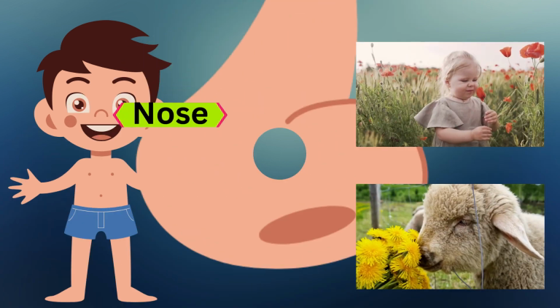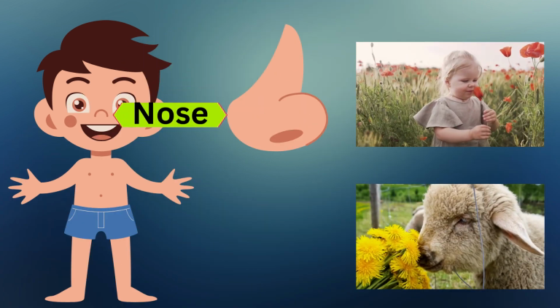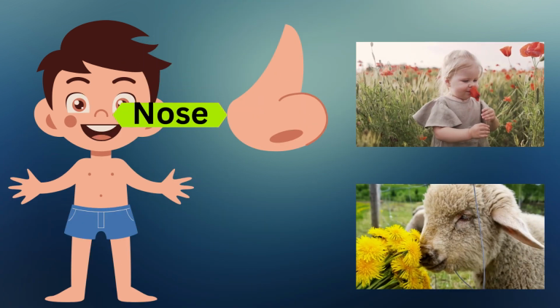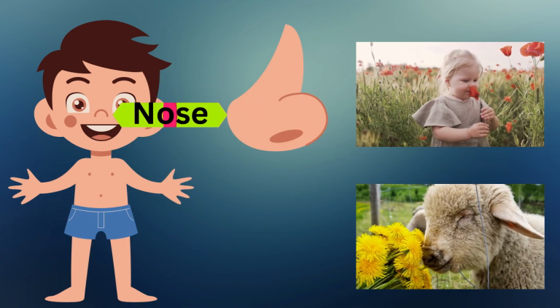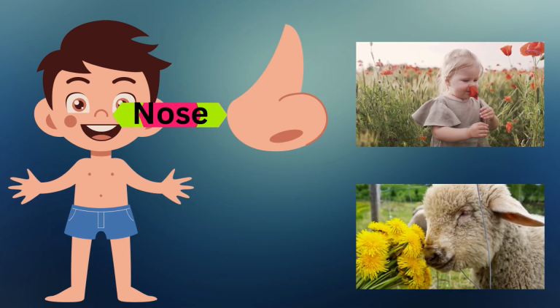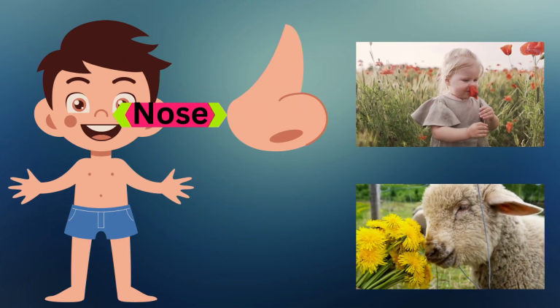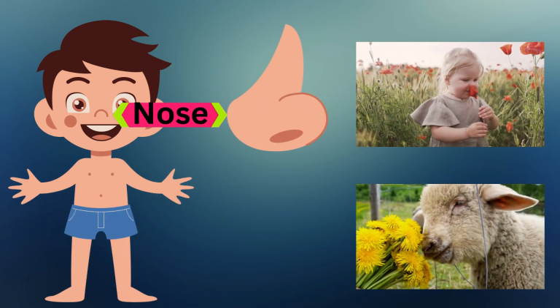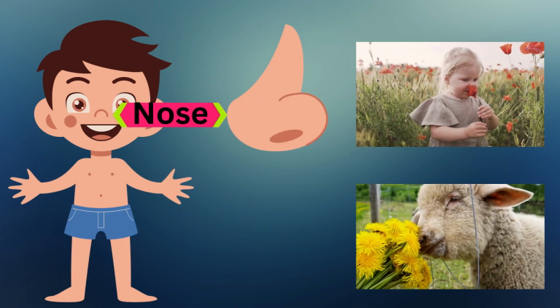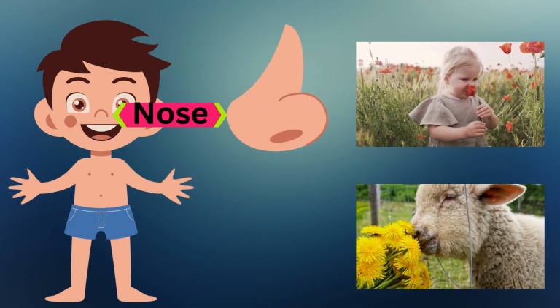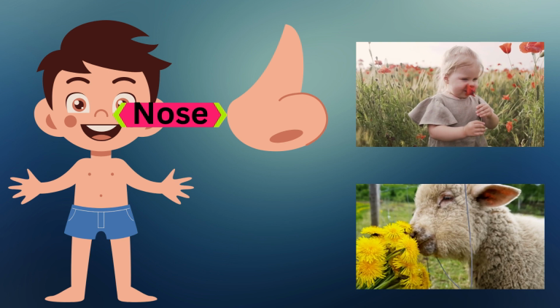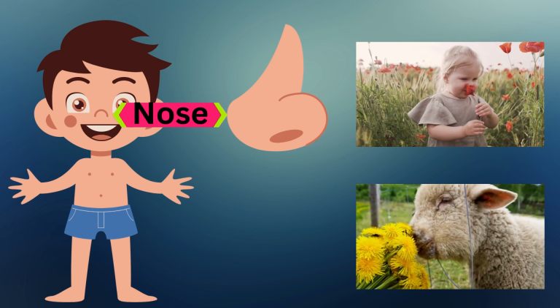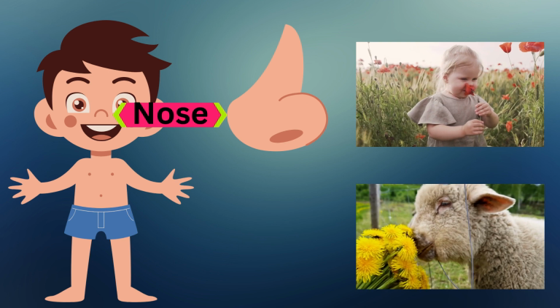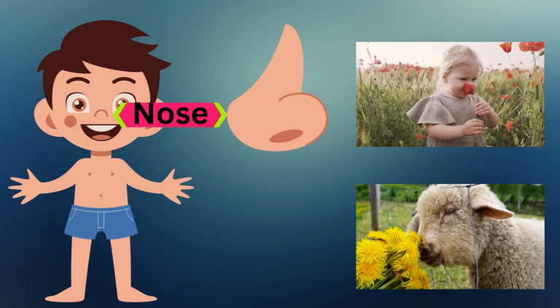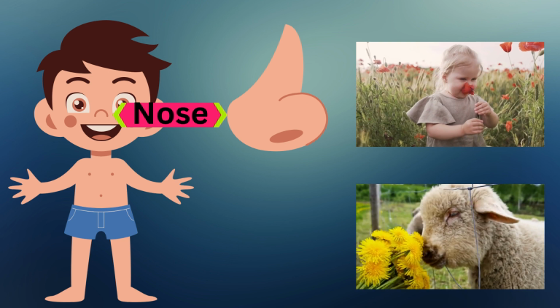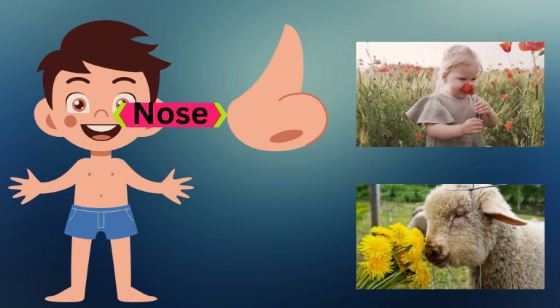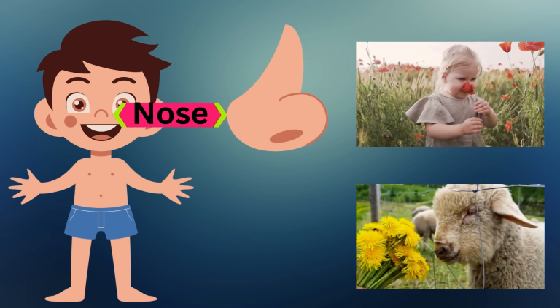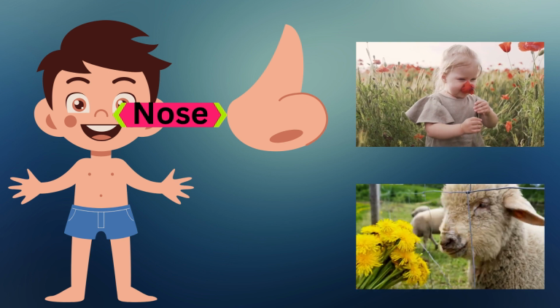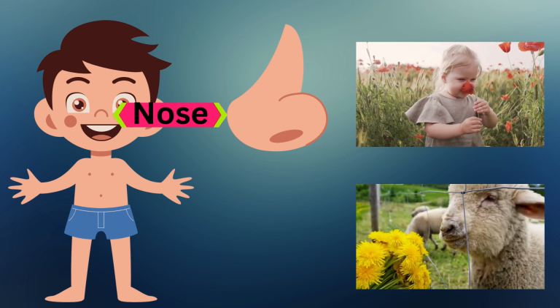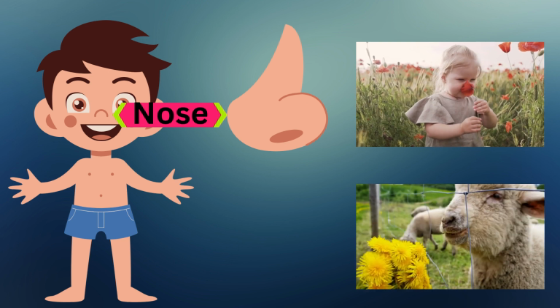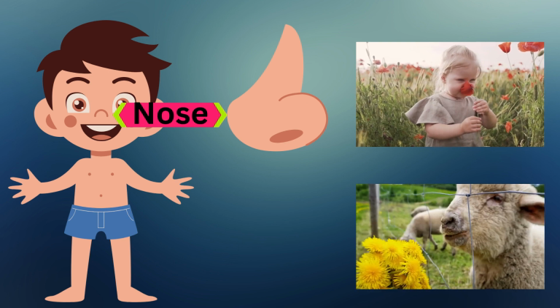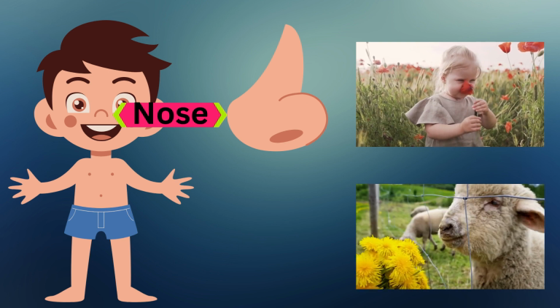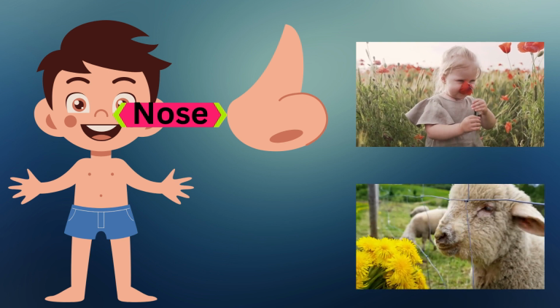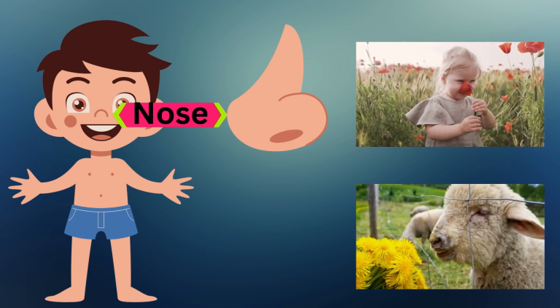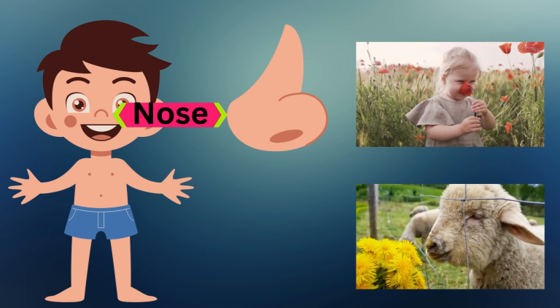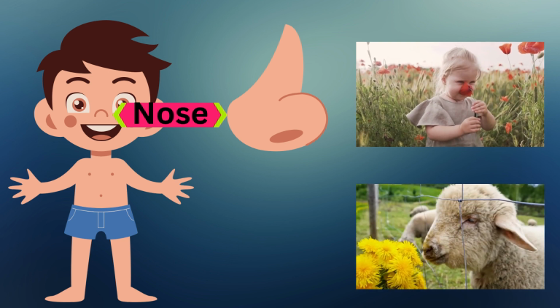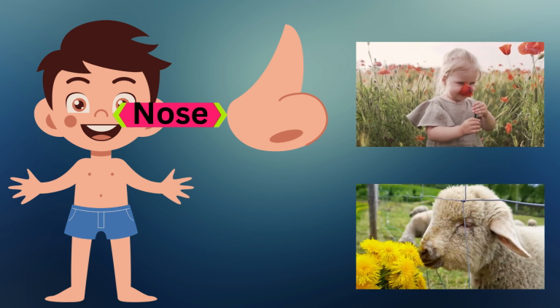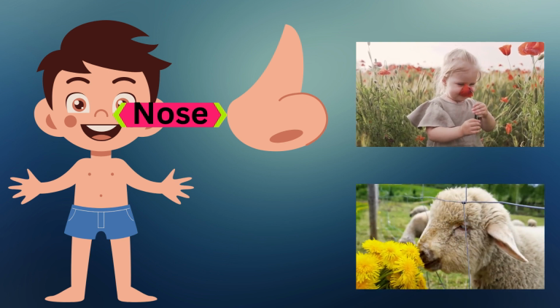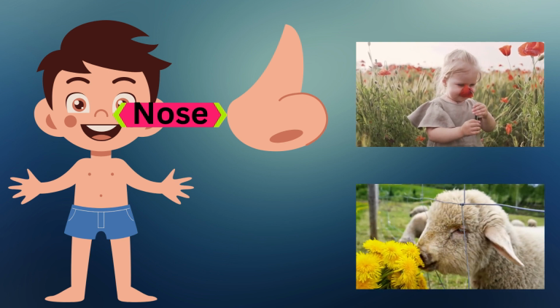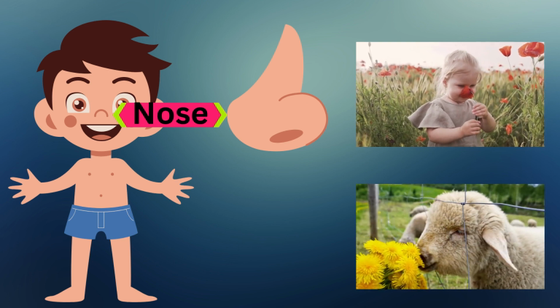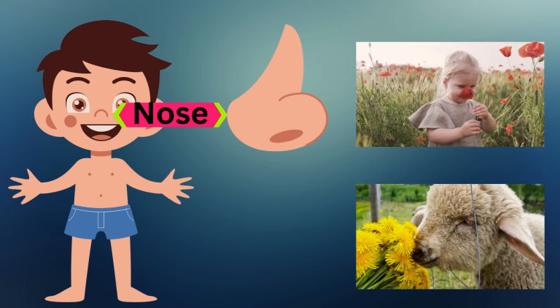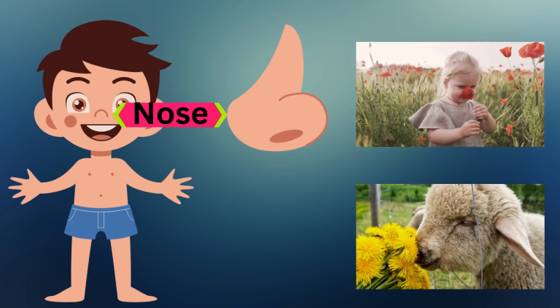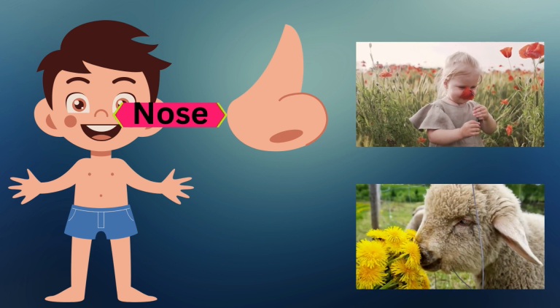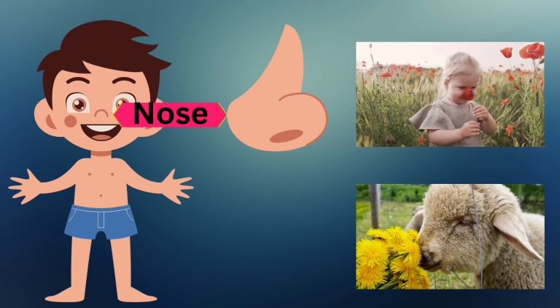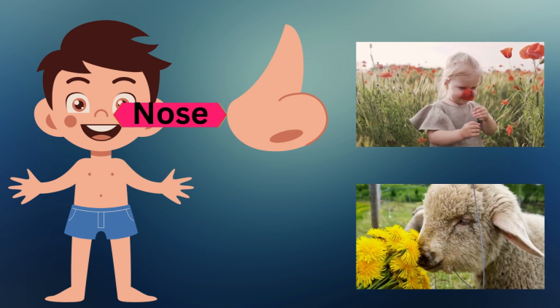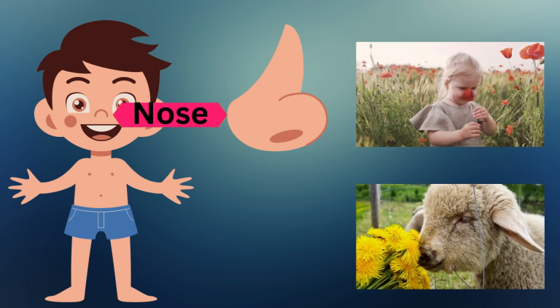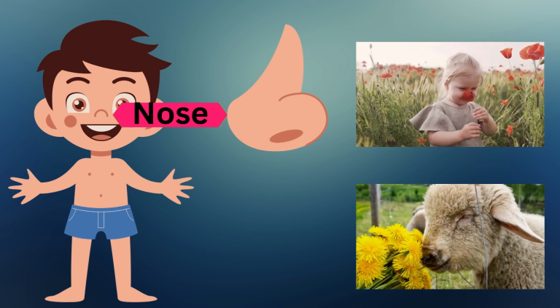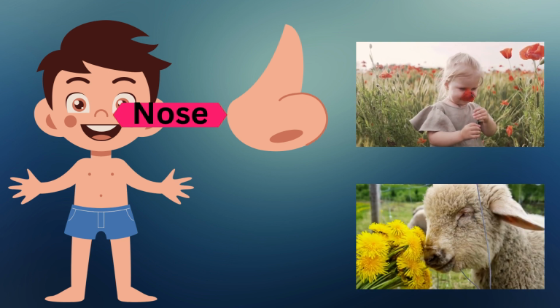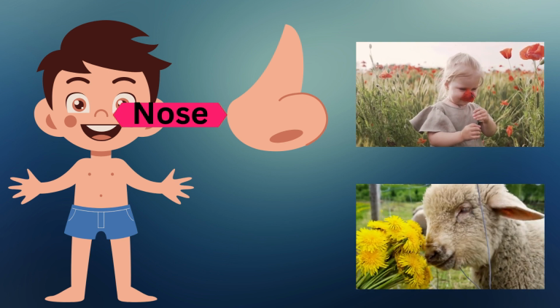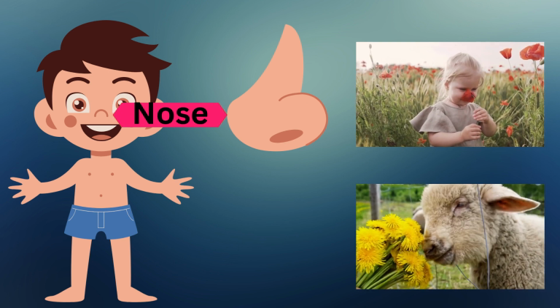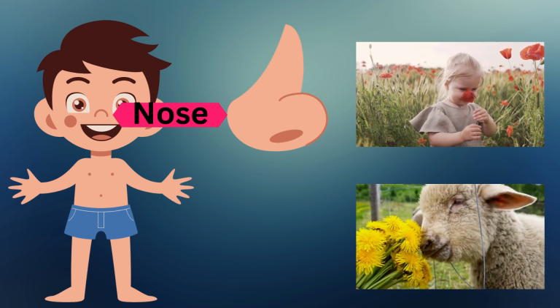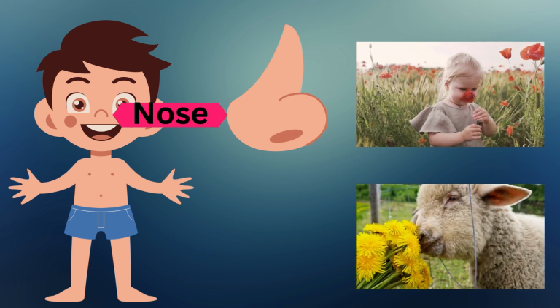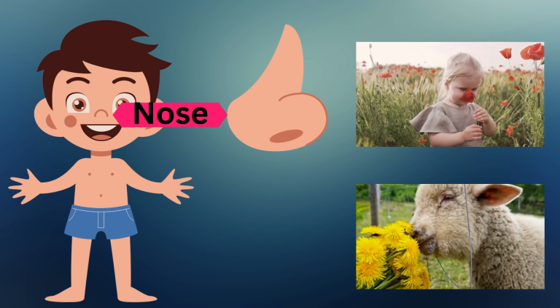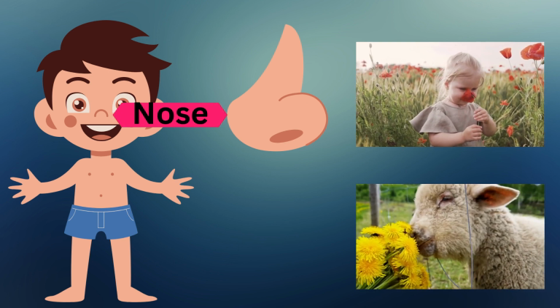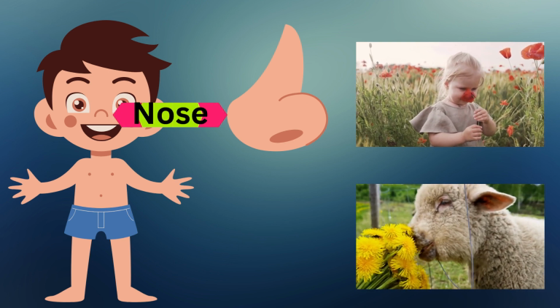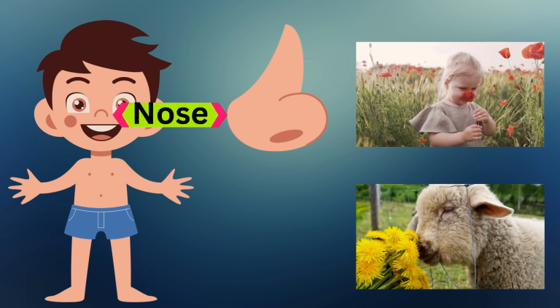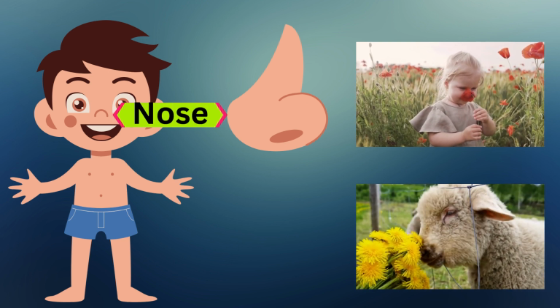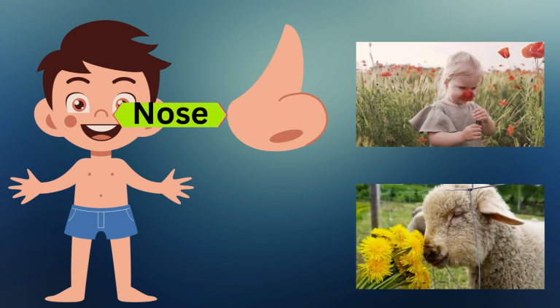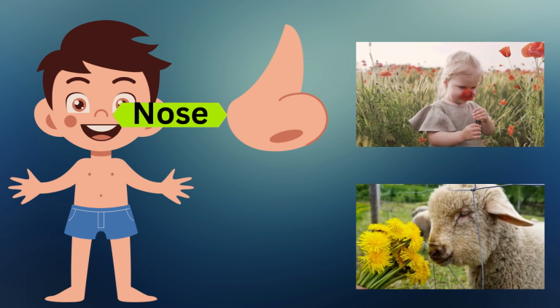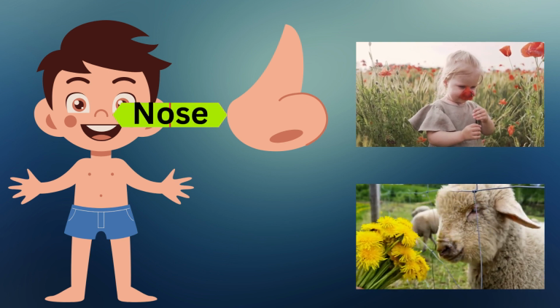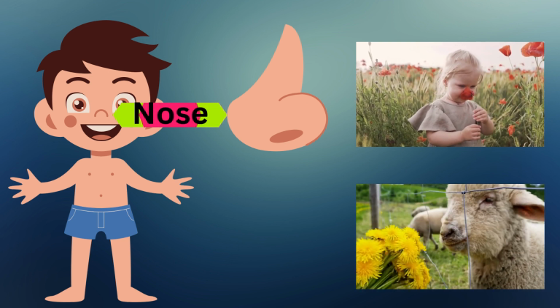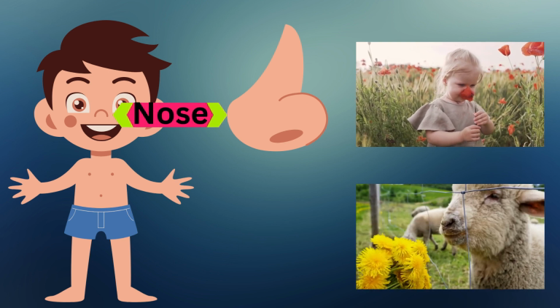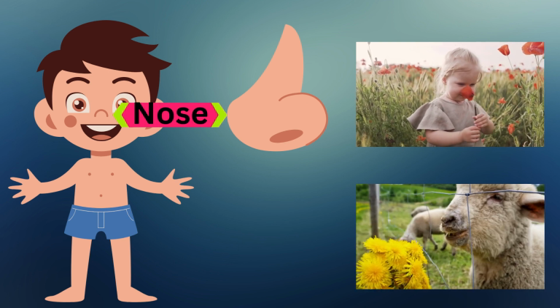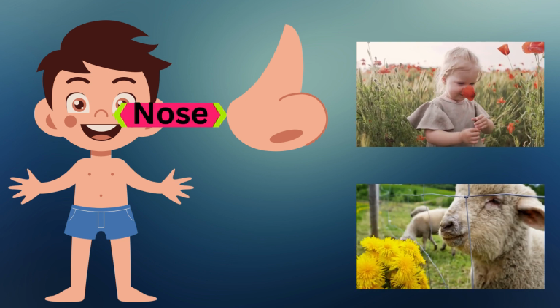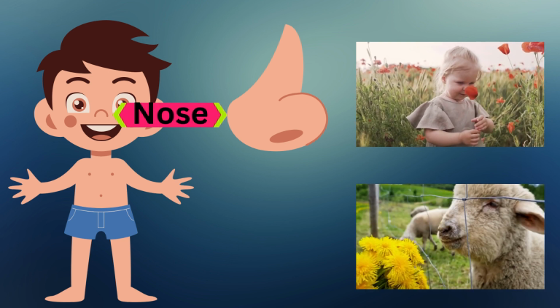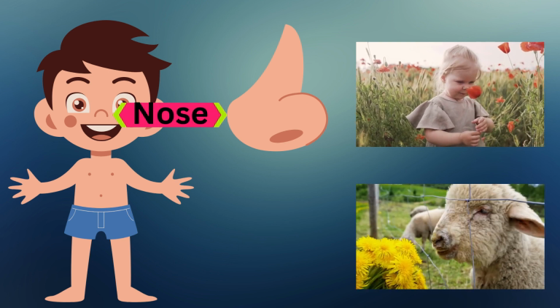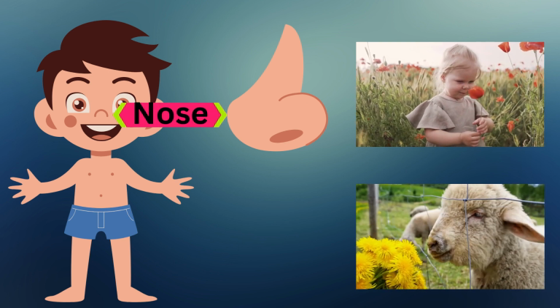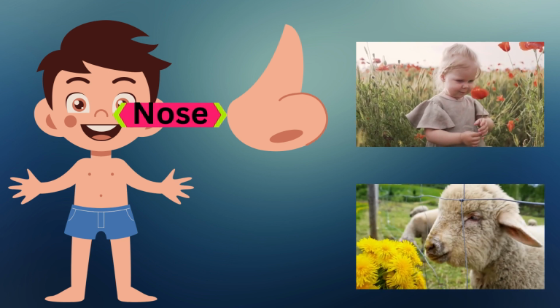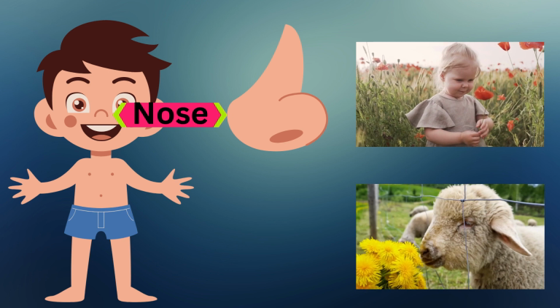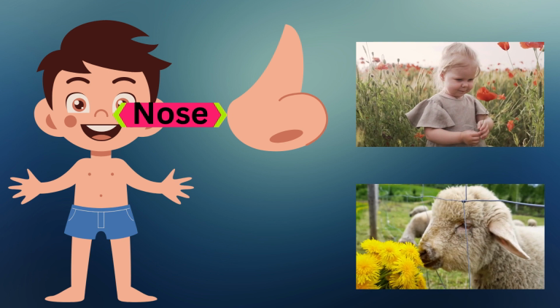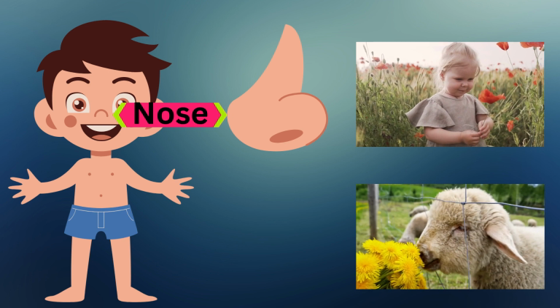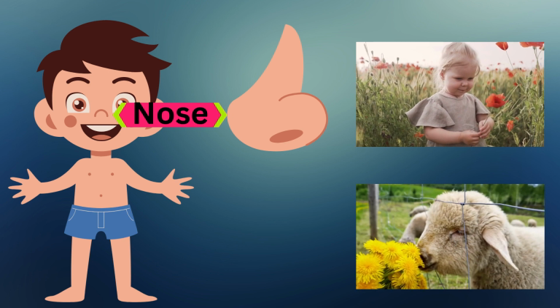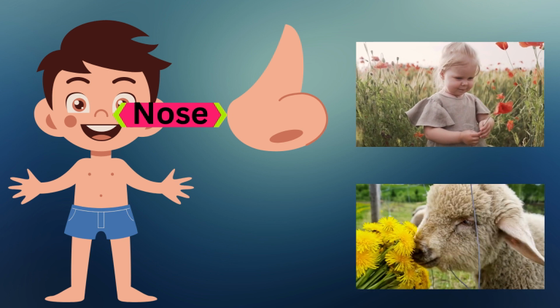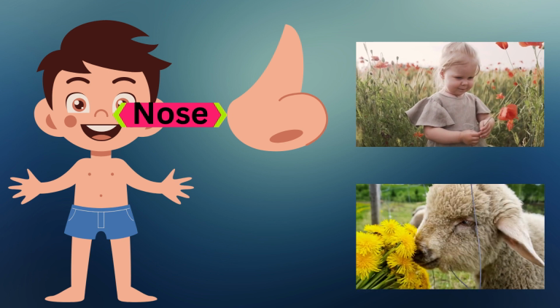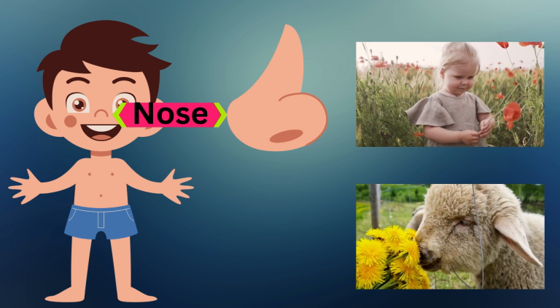This is the nose. The nose helps us smell different scents, like flowers or cookies baking in the oven.